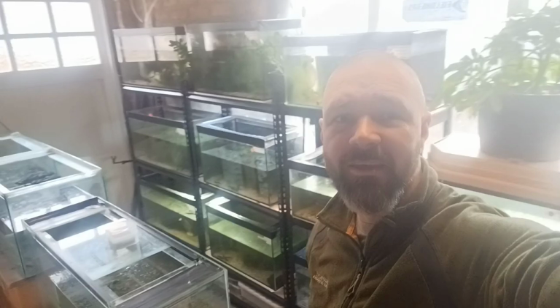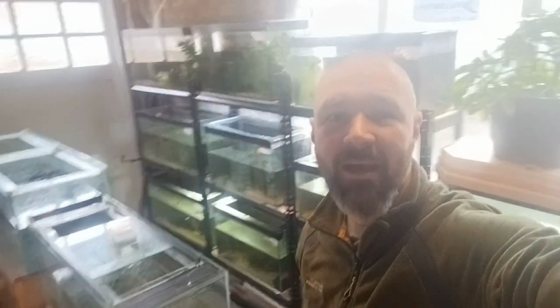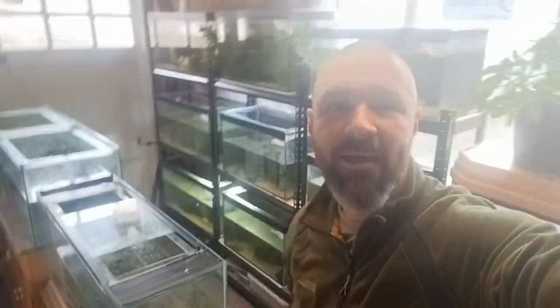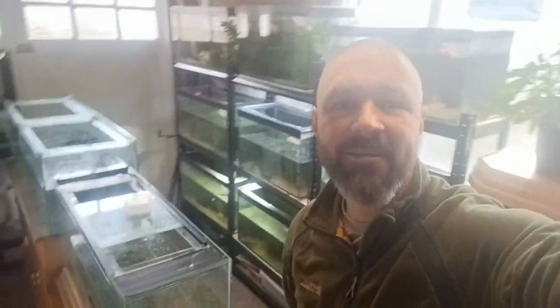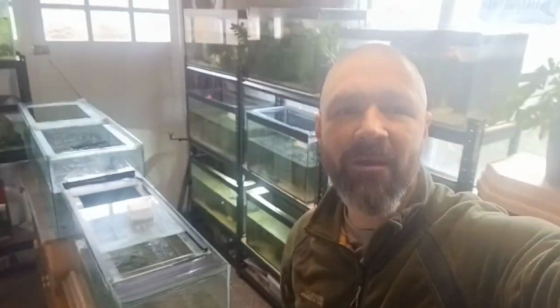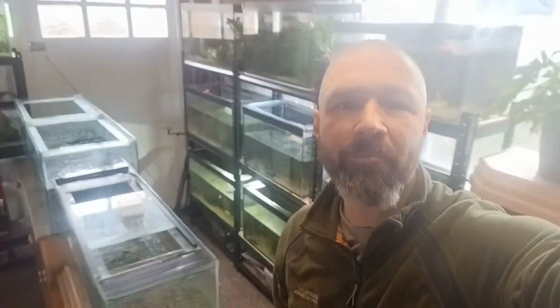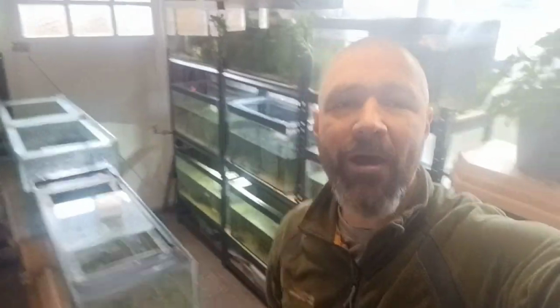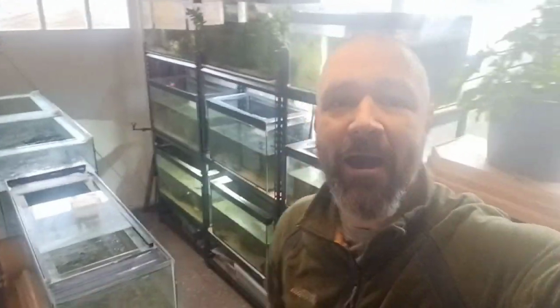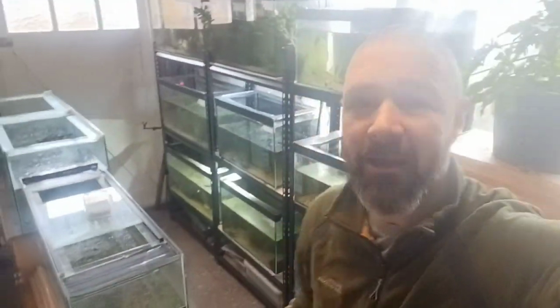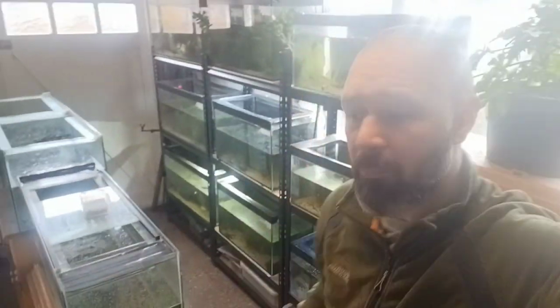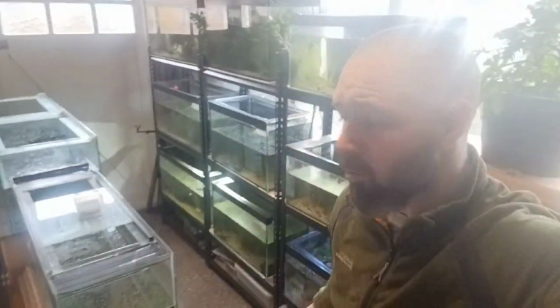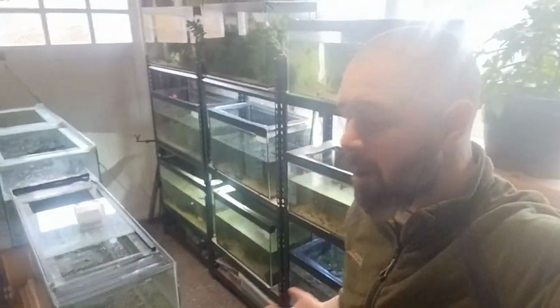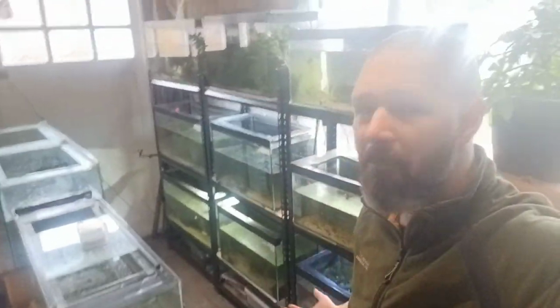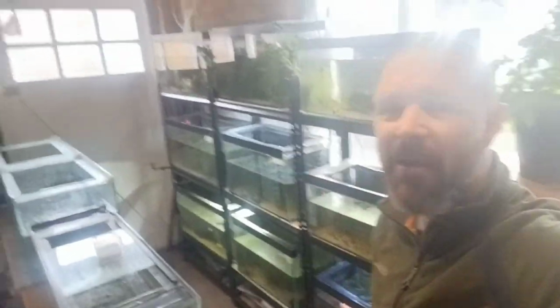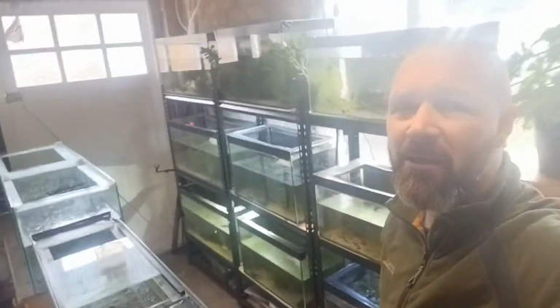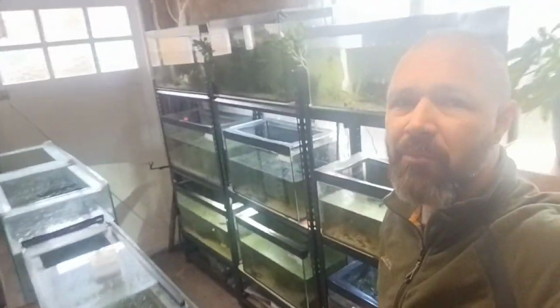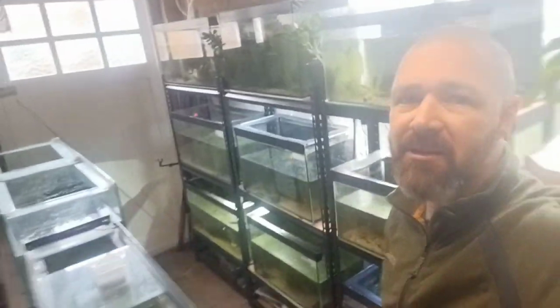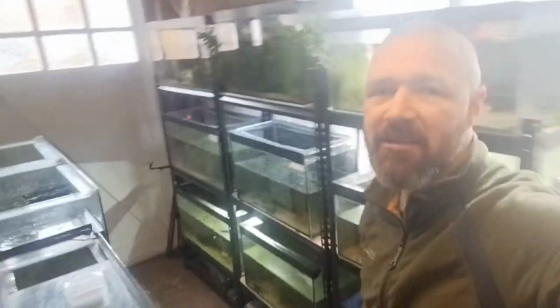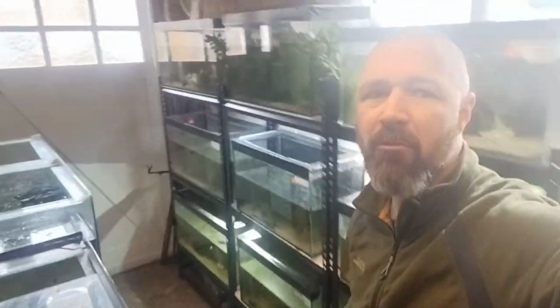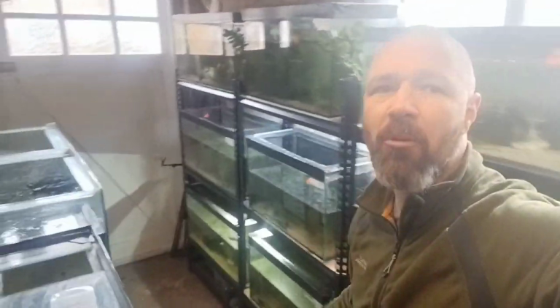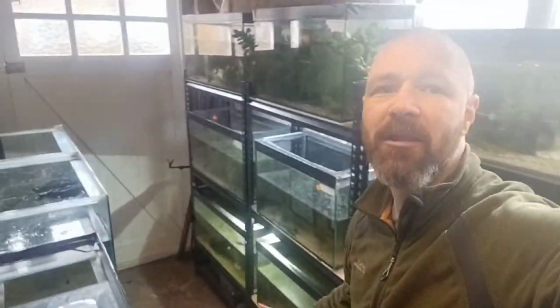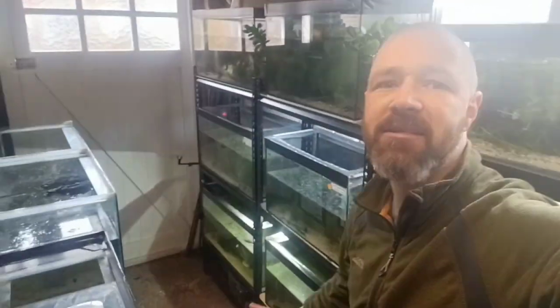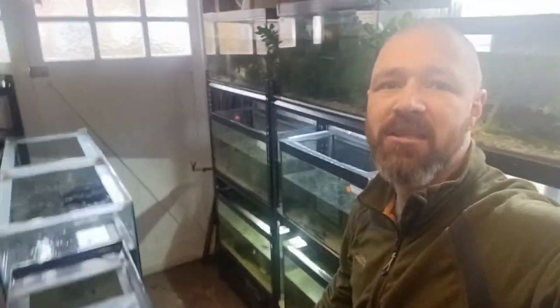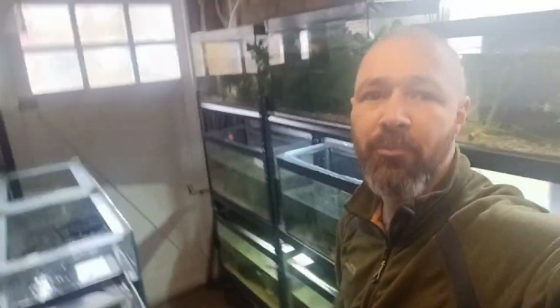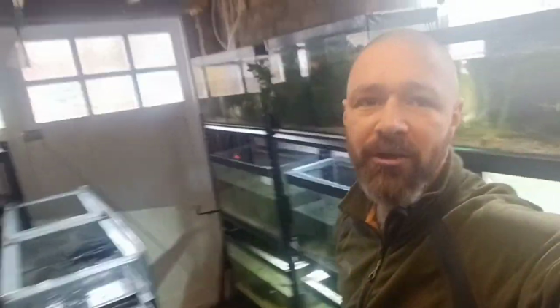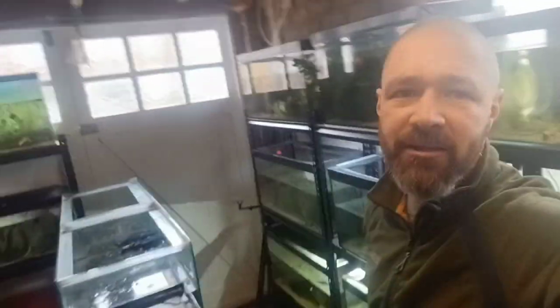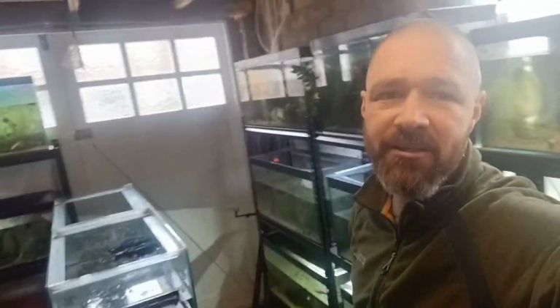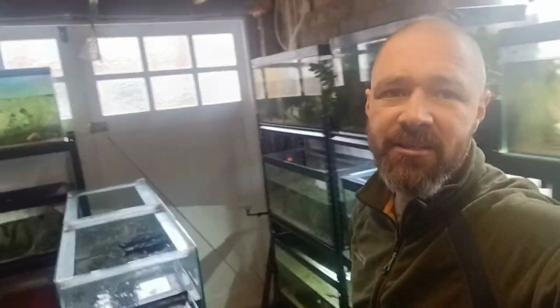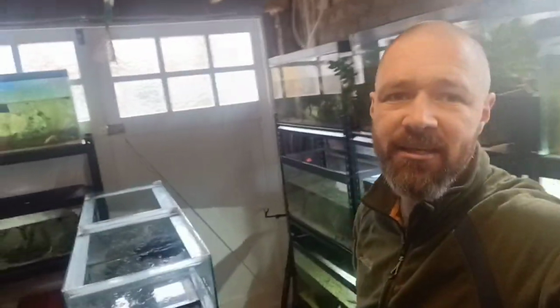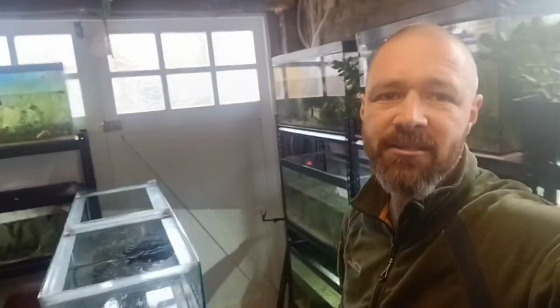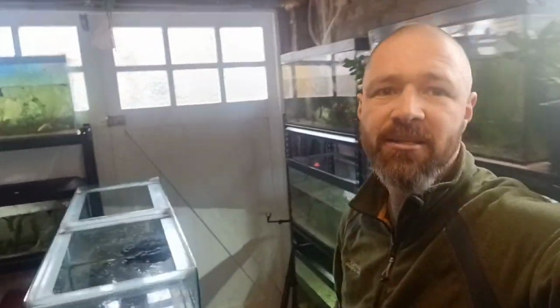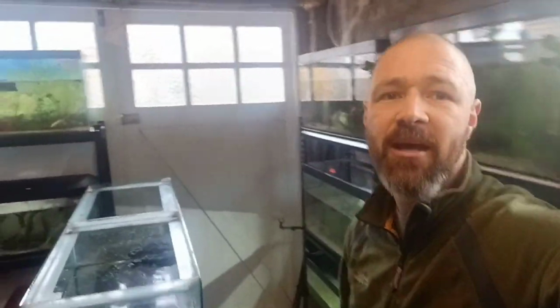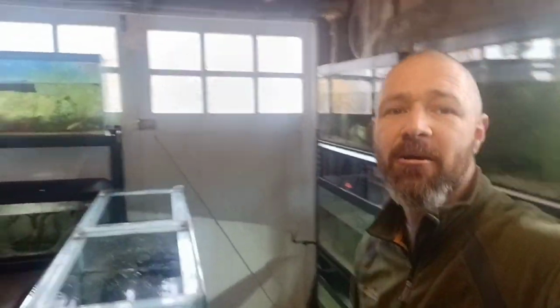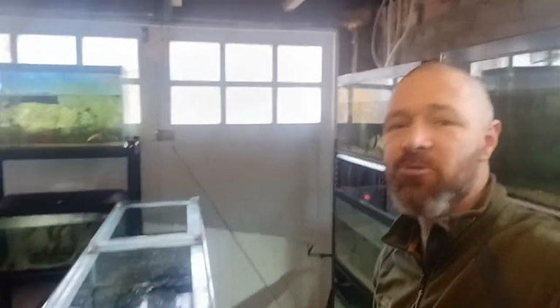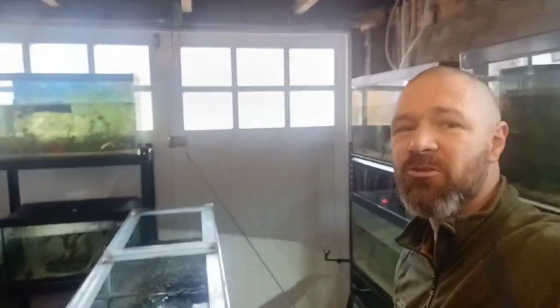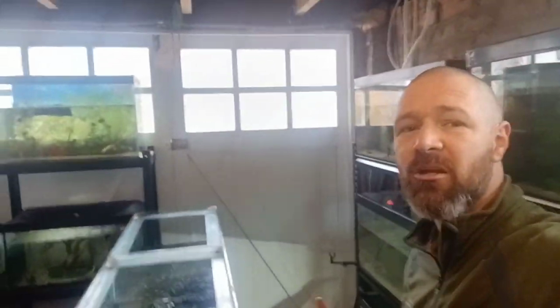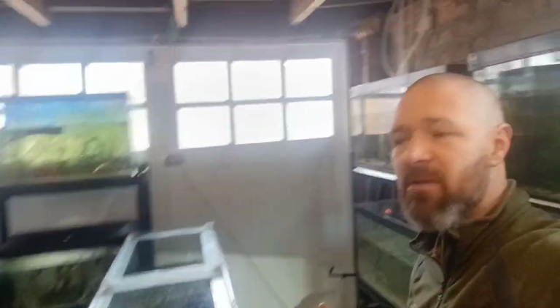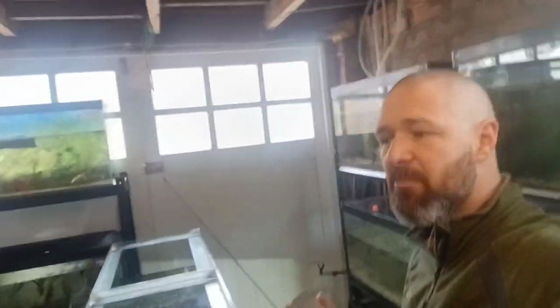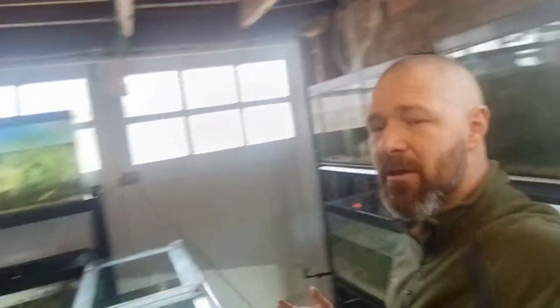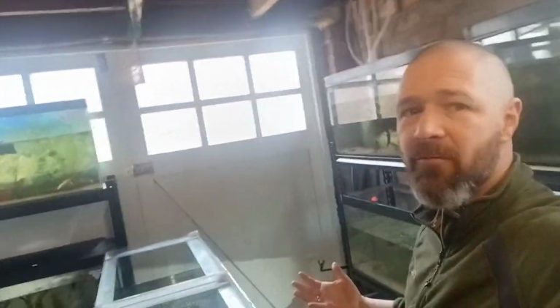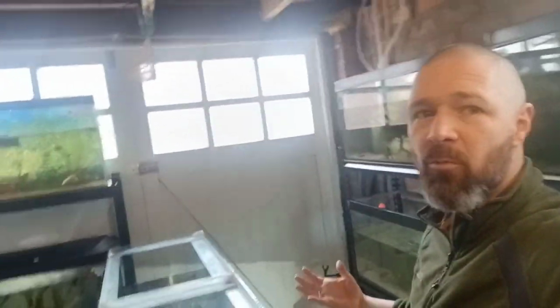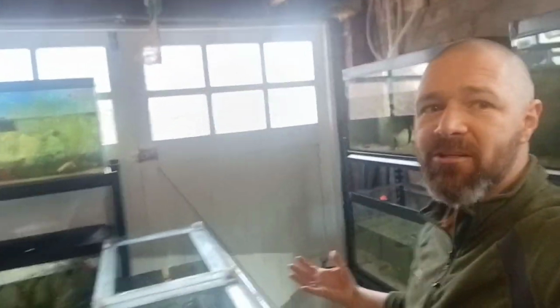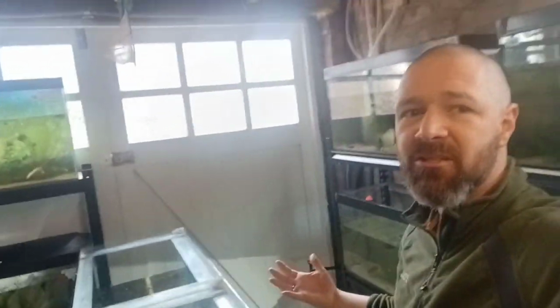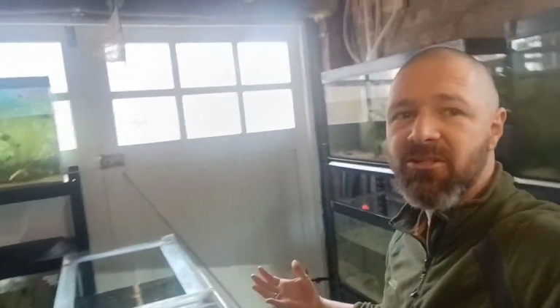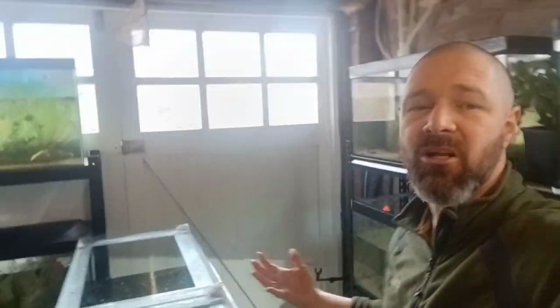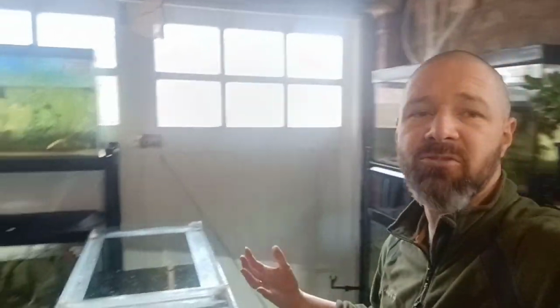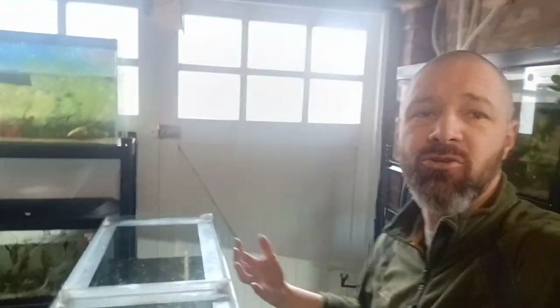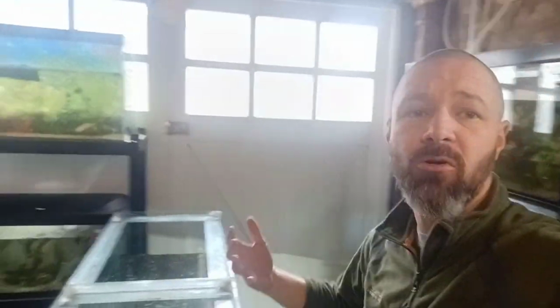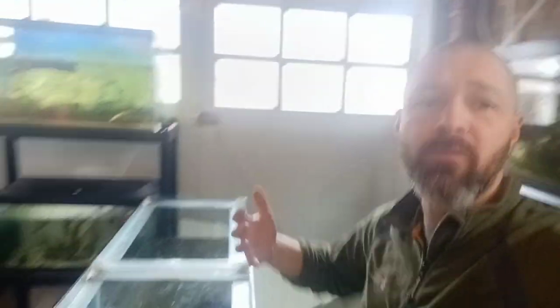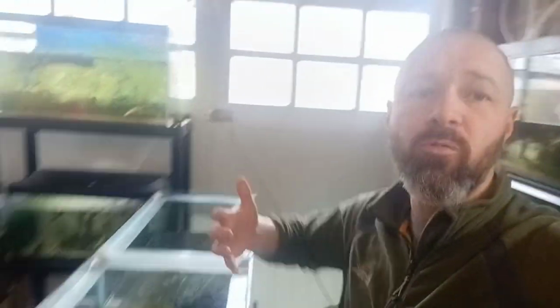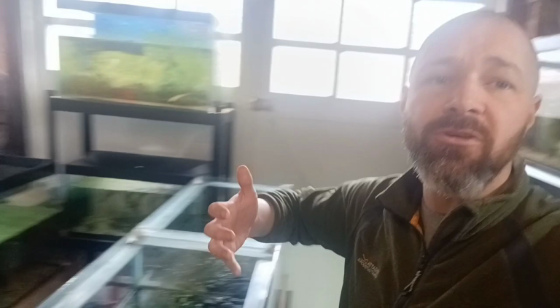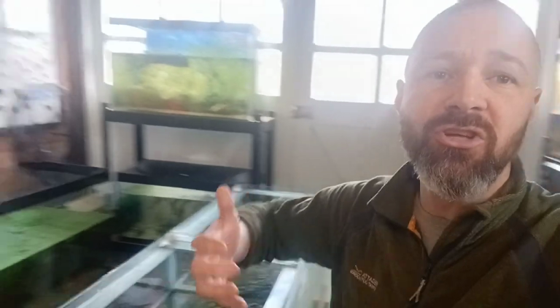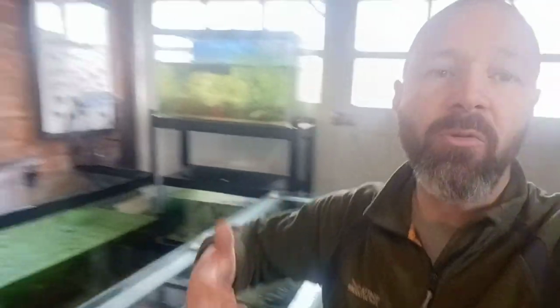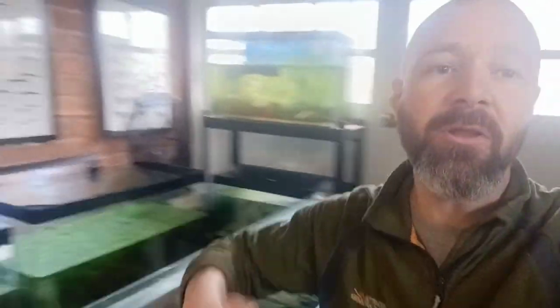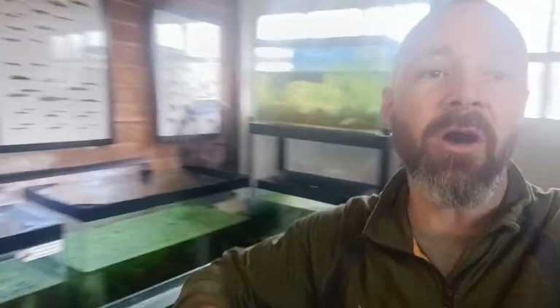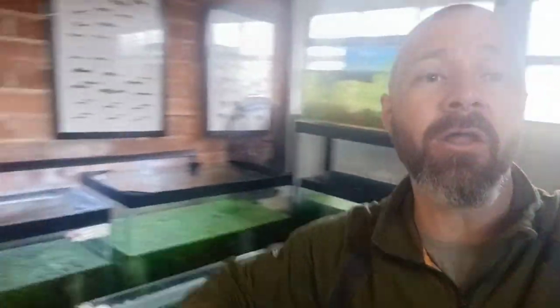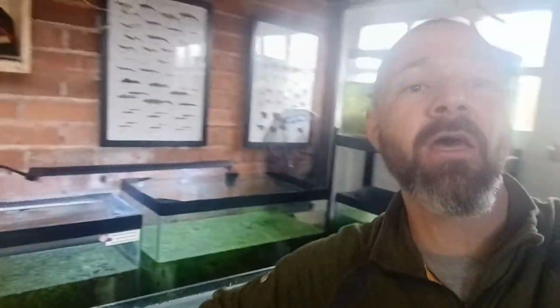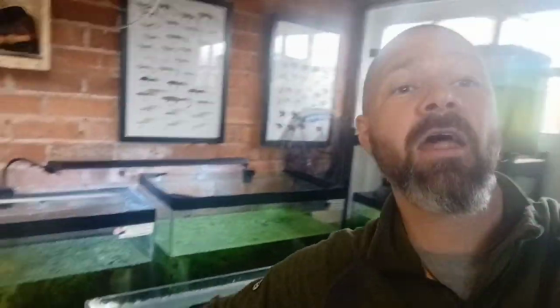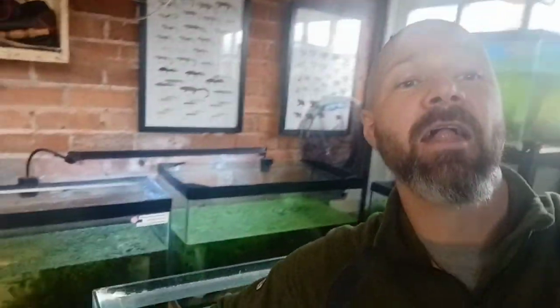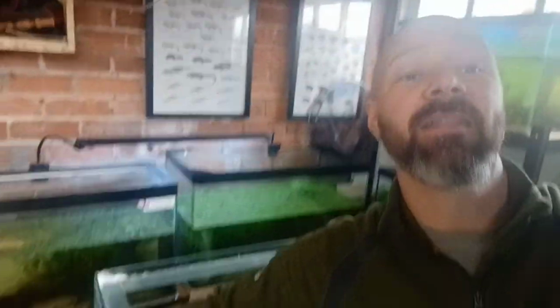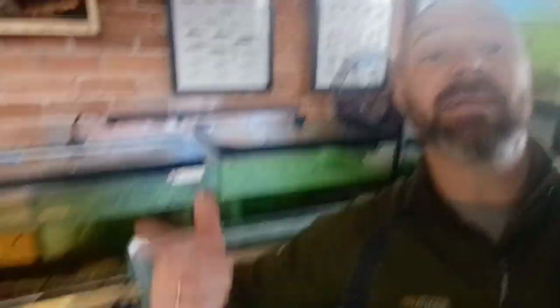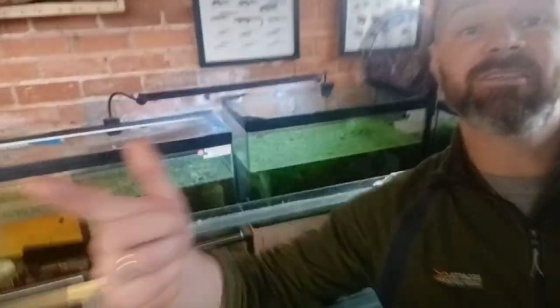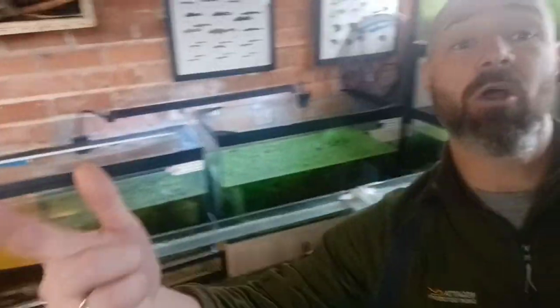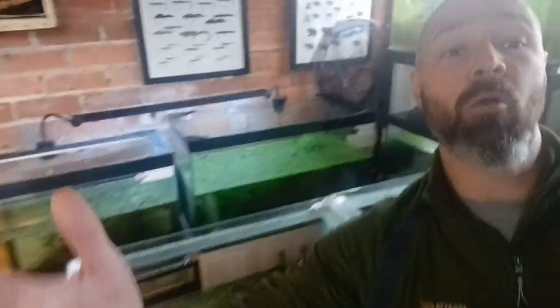Hey guys, I'm back, but I'm mega busy. We're well into the breeding season now, so it's going to be a bit of a whistle-stop tour of what's going on. Let's go.